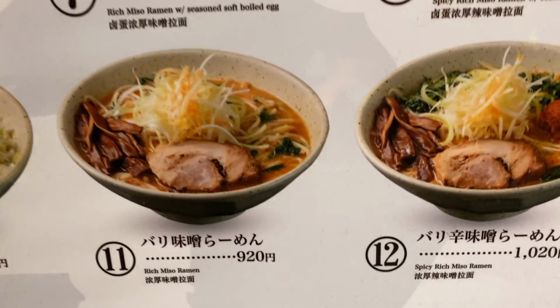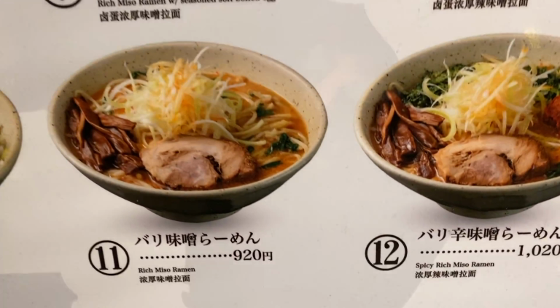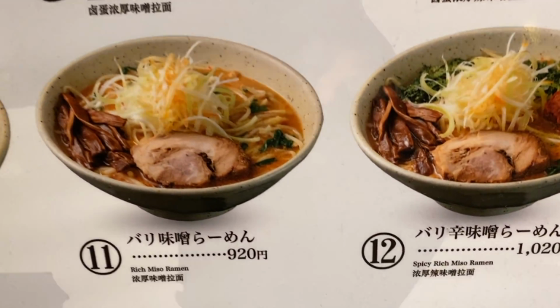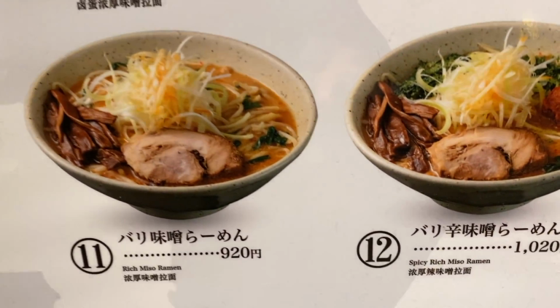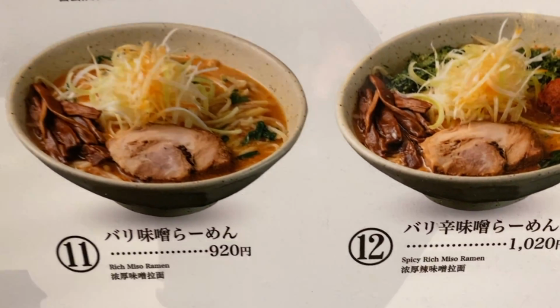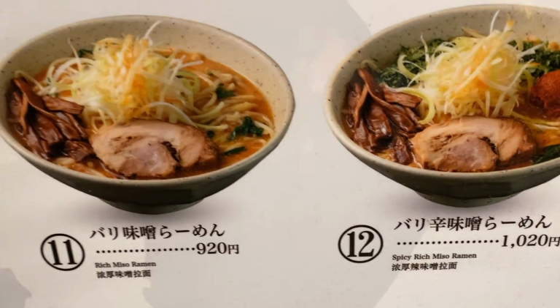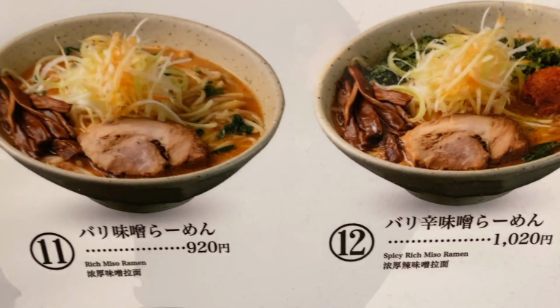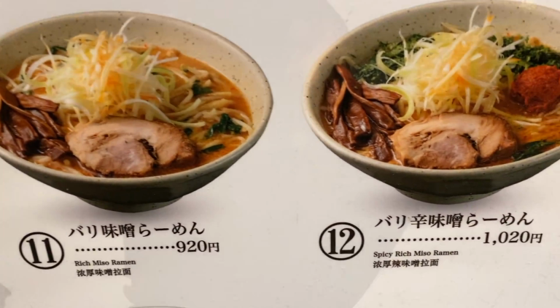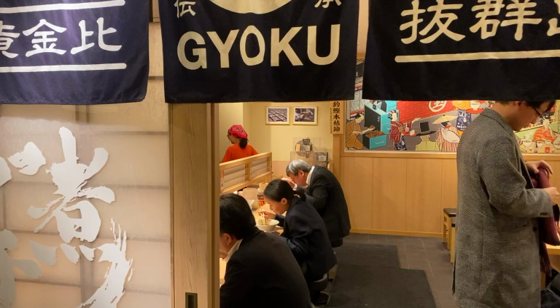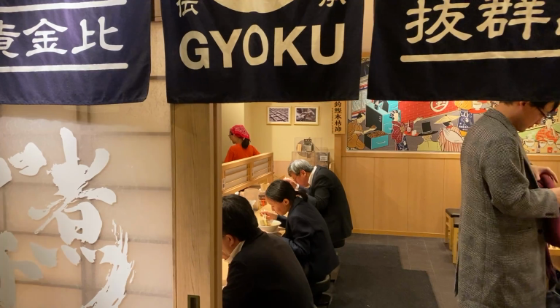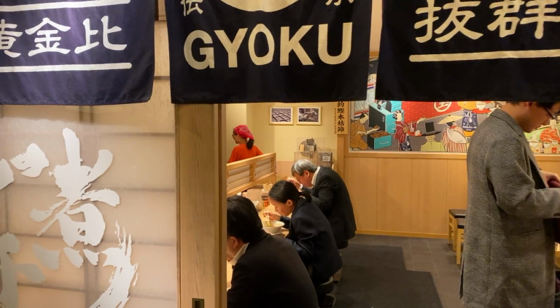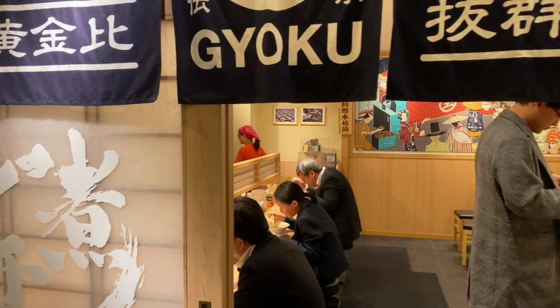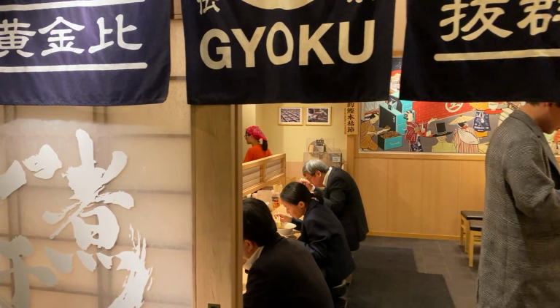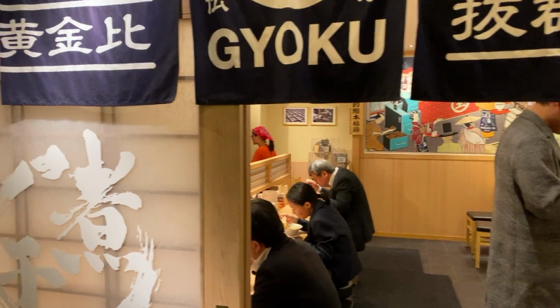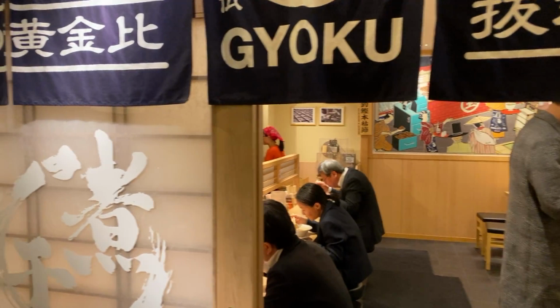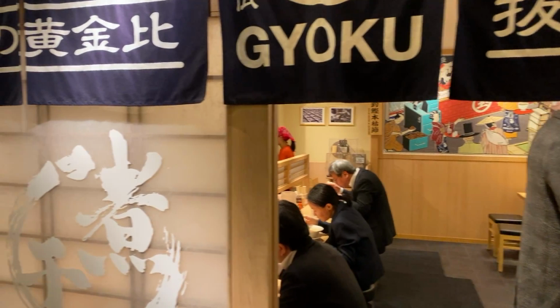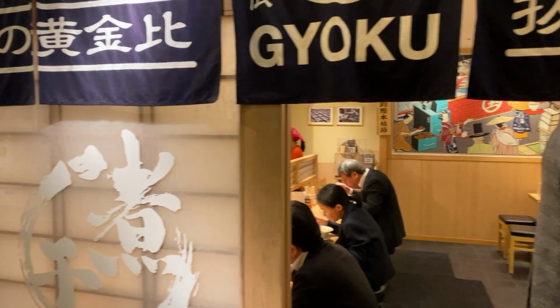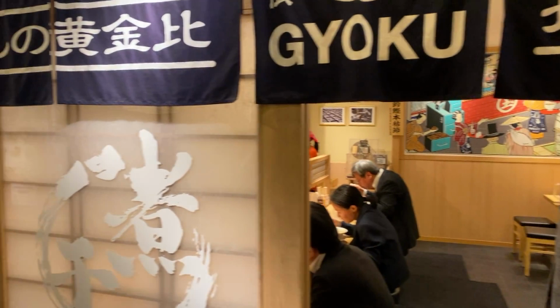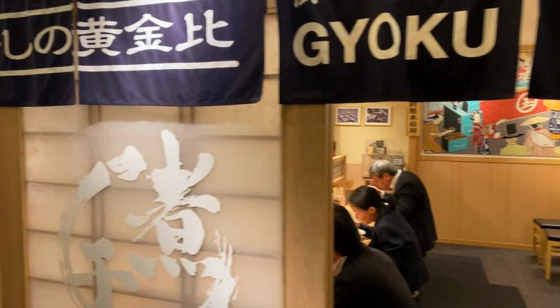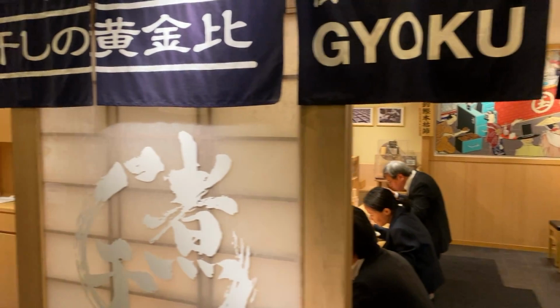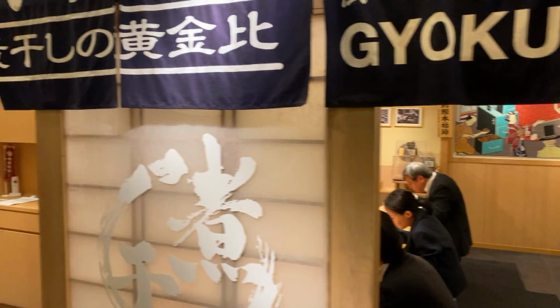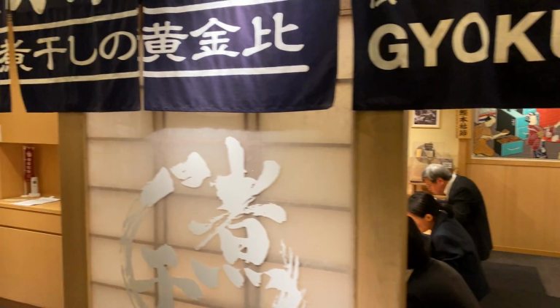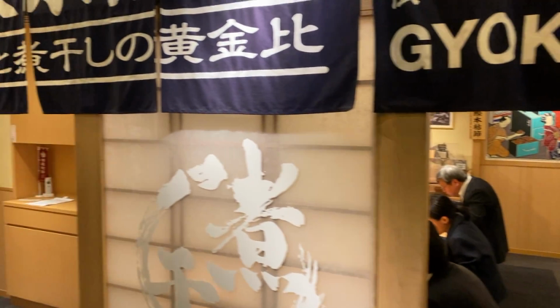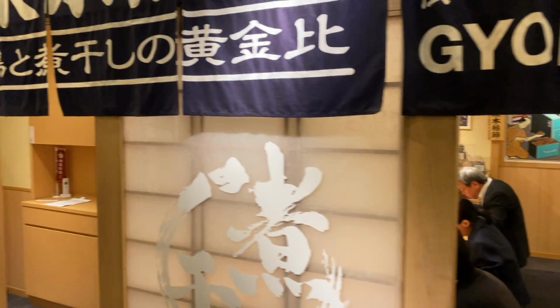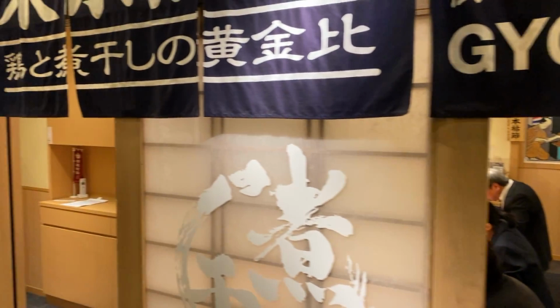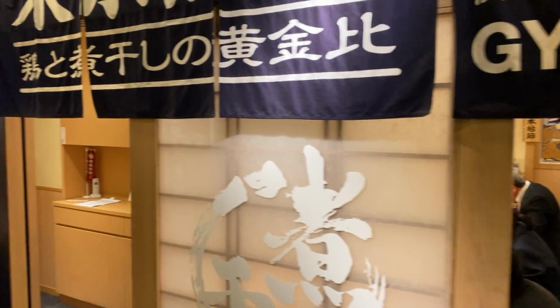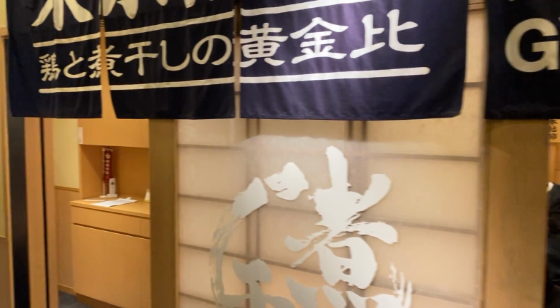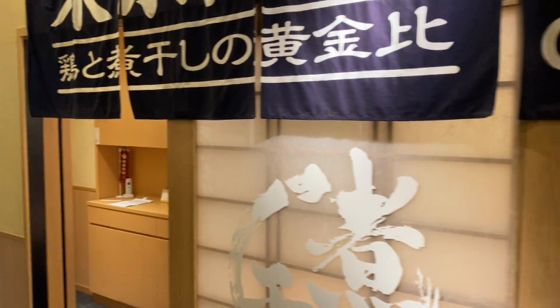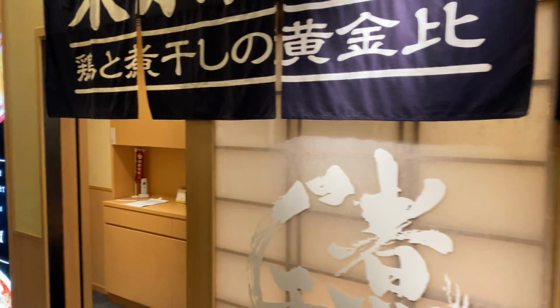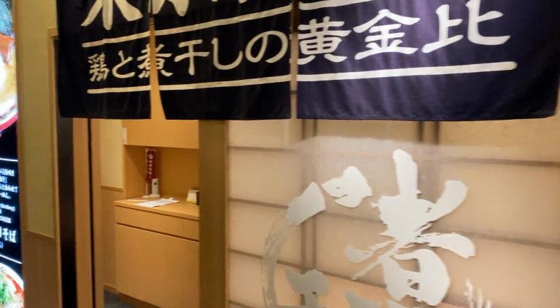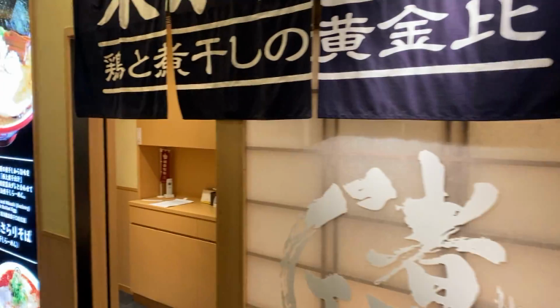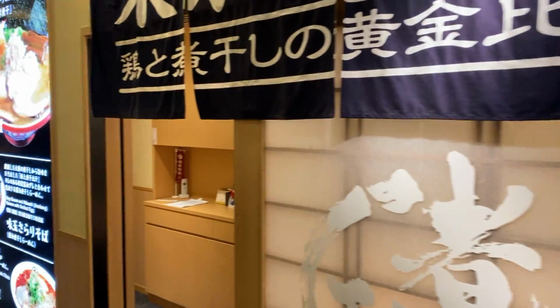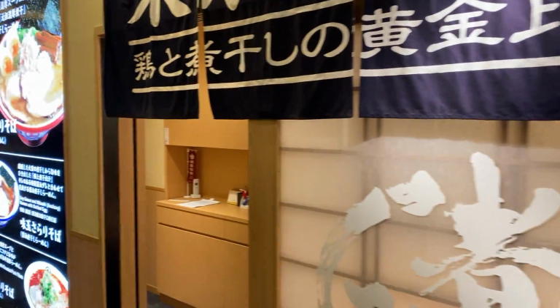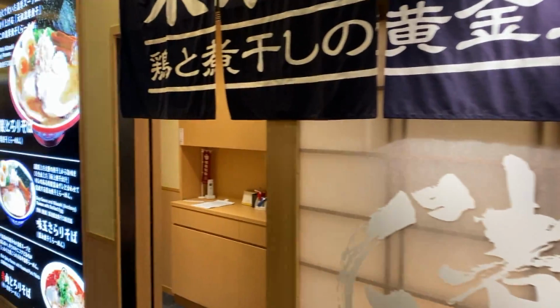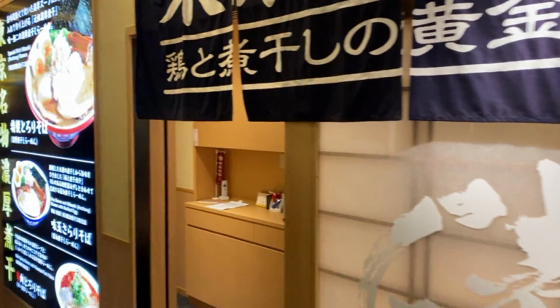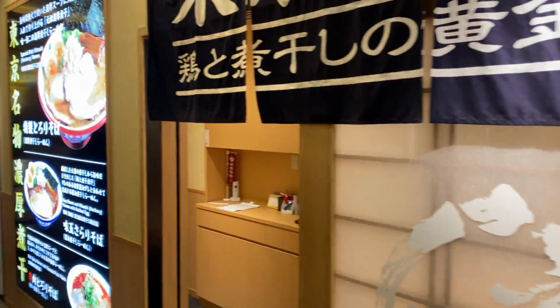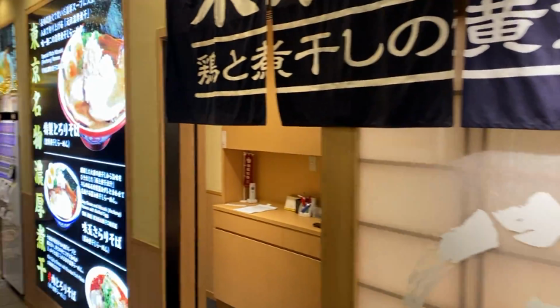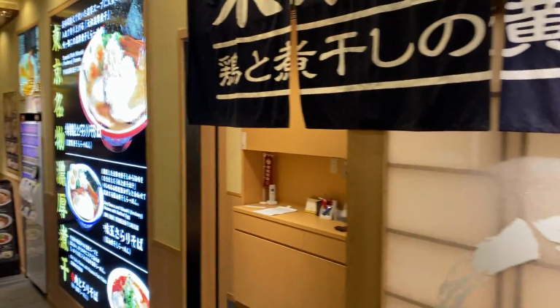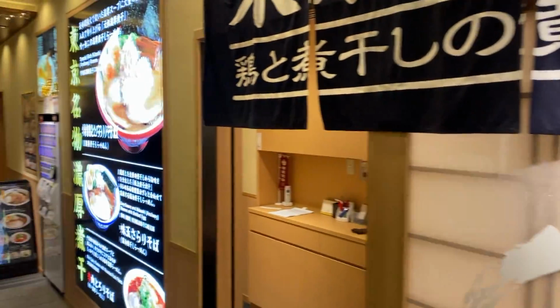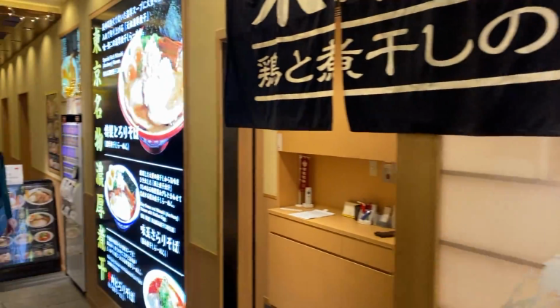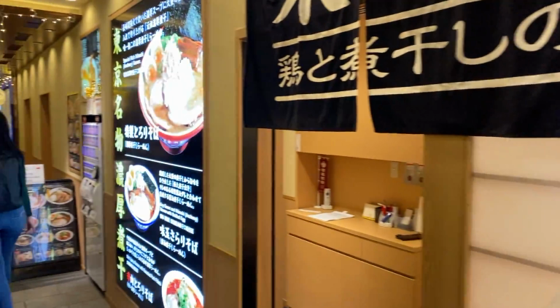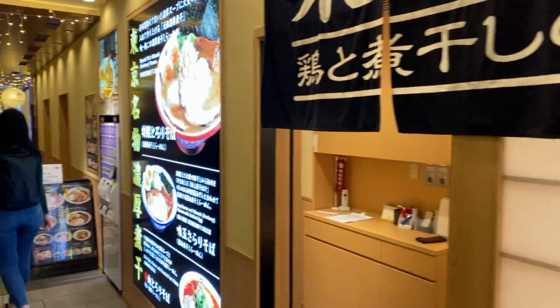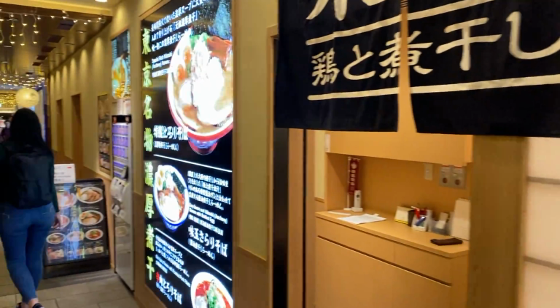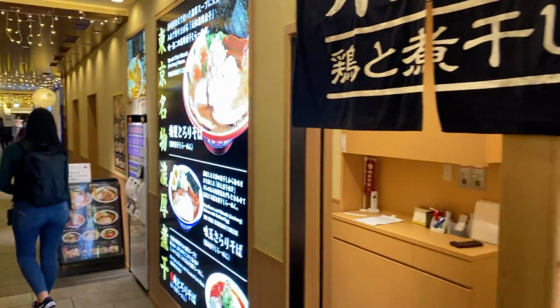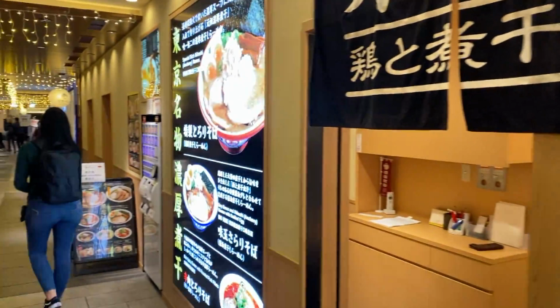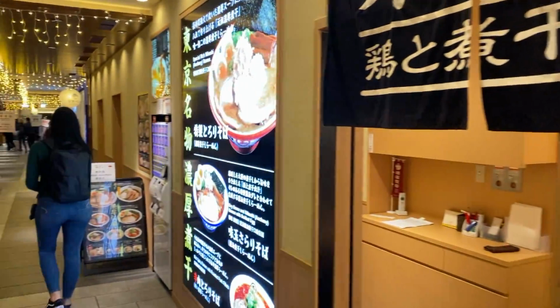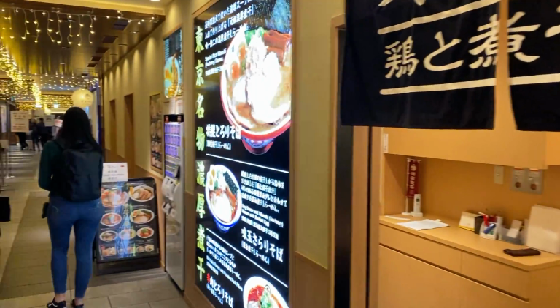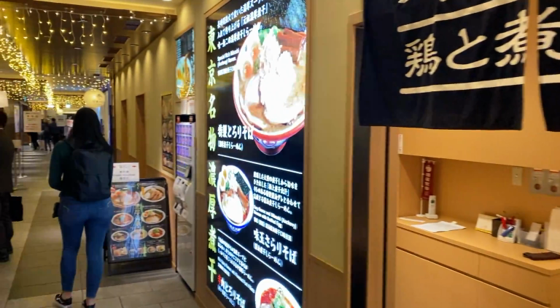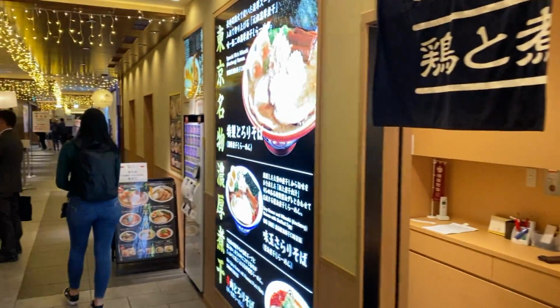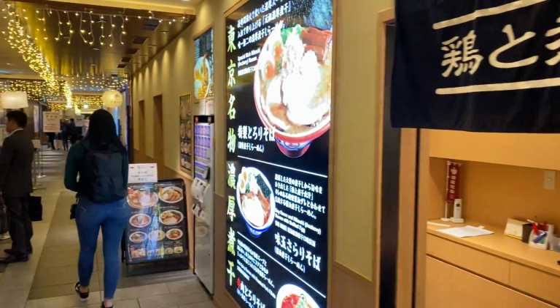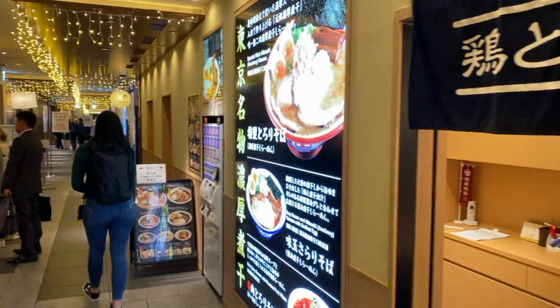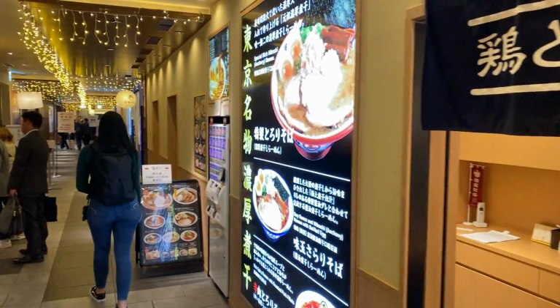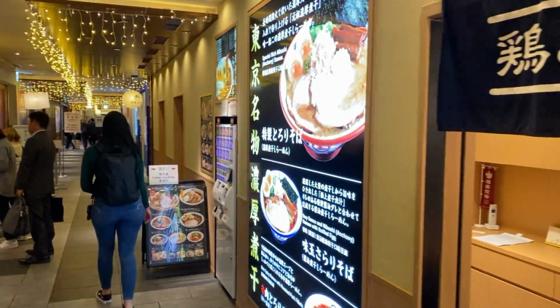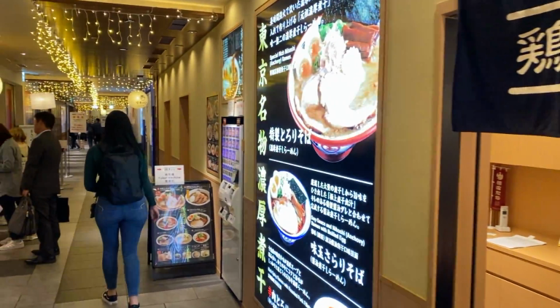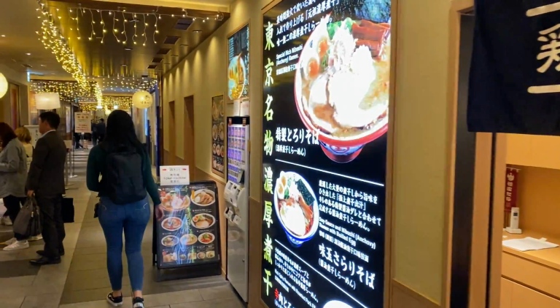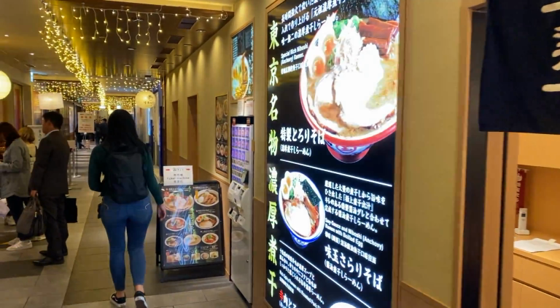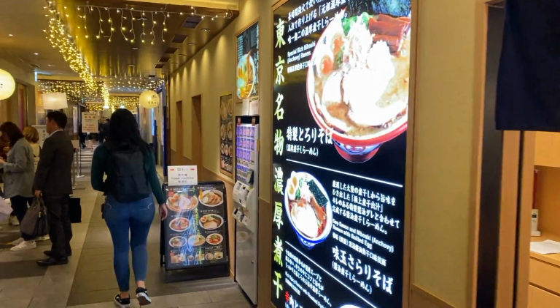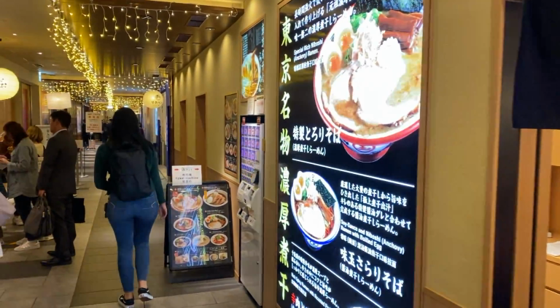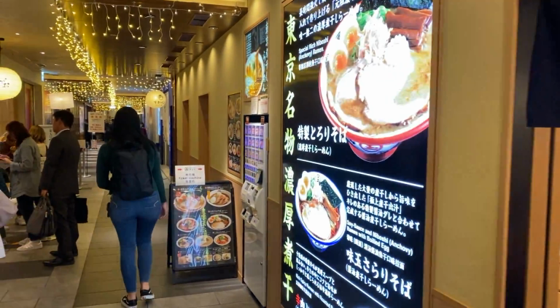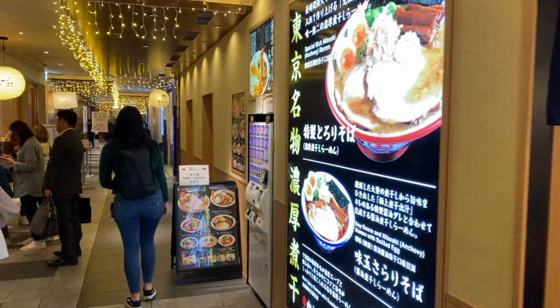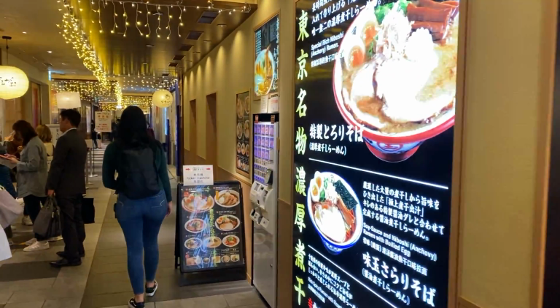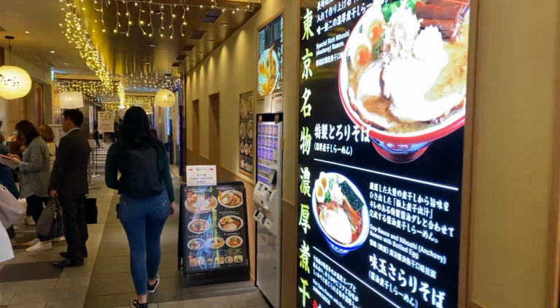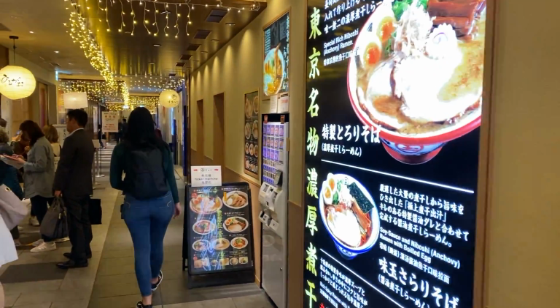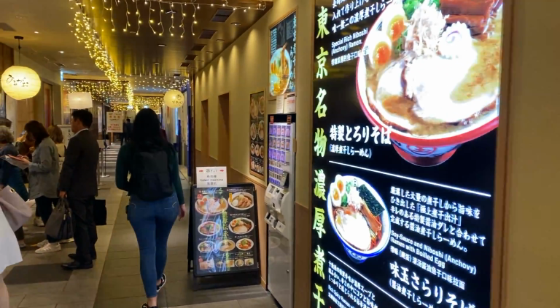Tokyo Ramen Street is said to offer 8 of Tokyo's best ramen shops. Or are they? It's up to you to decide.